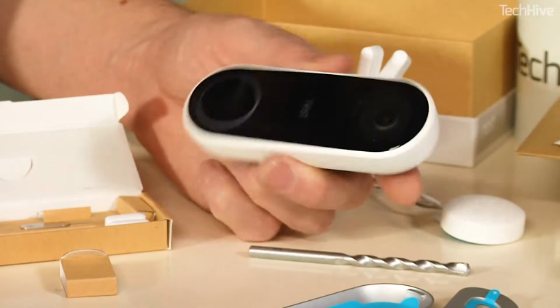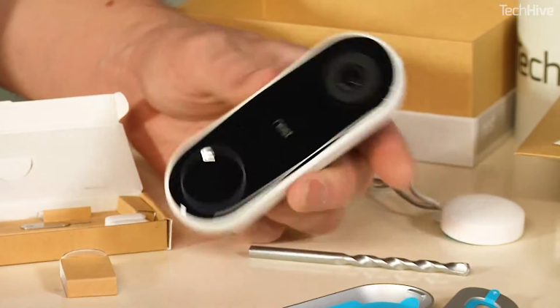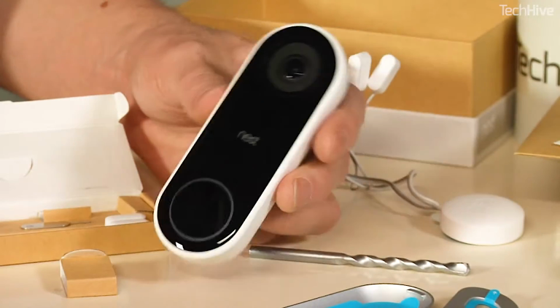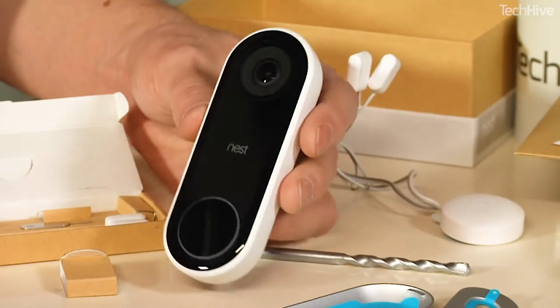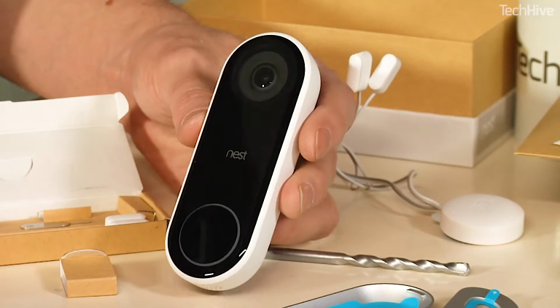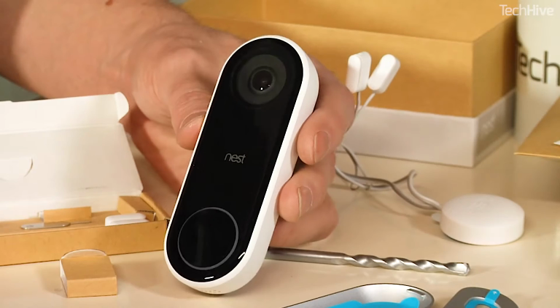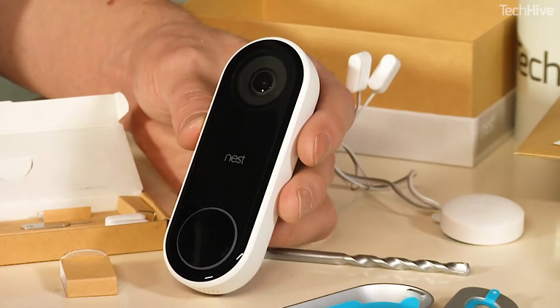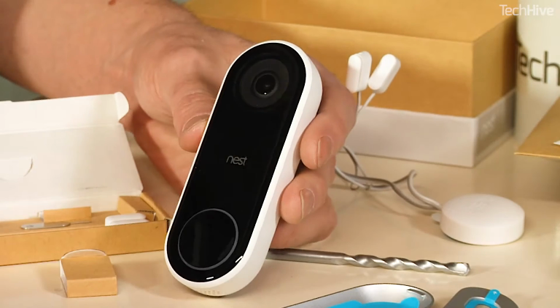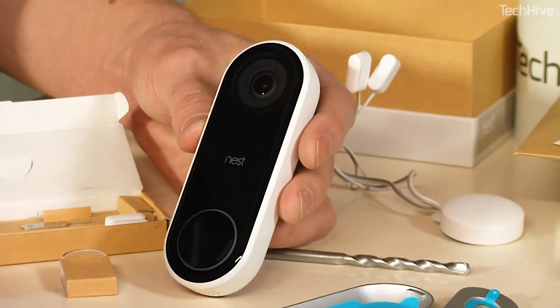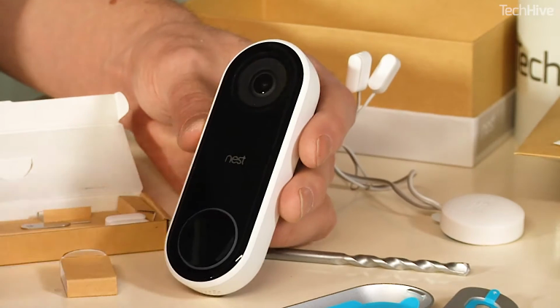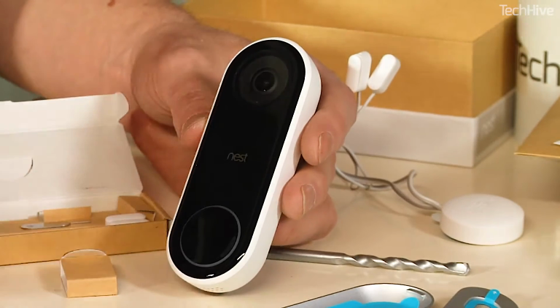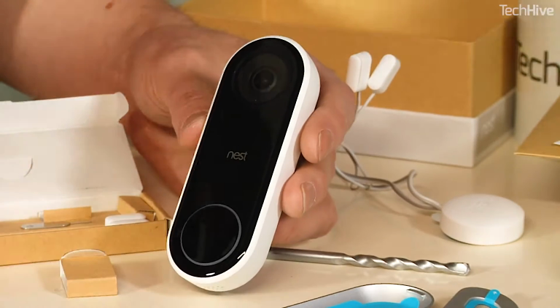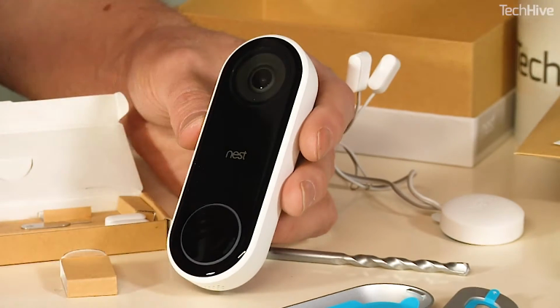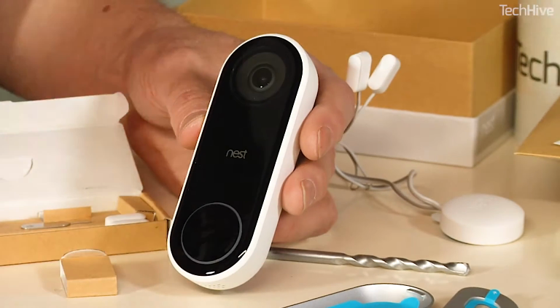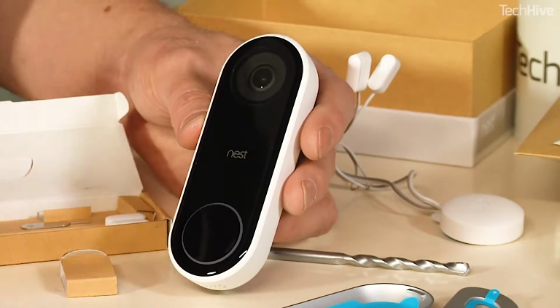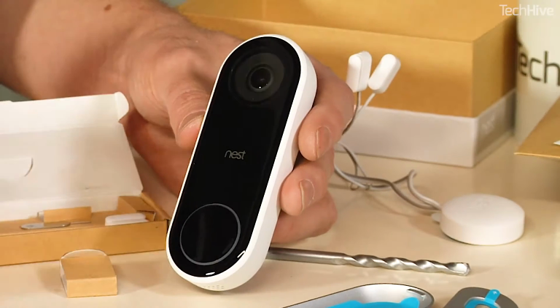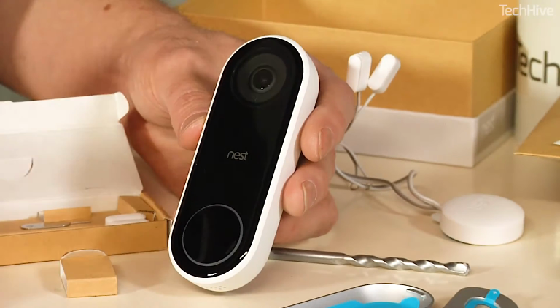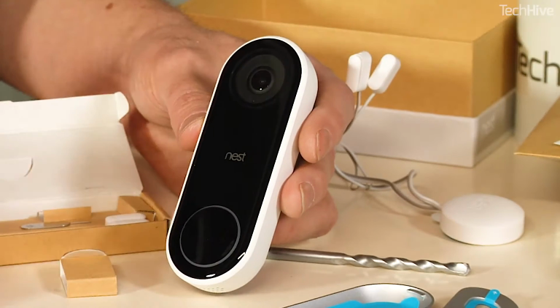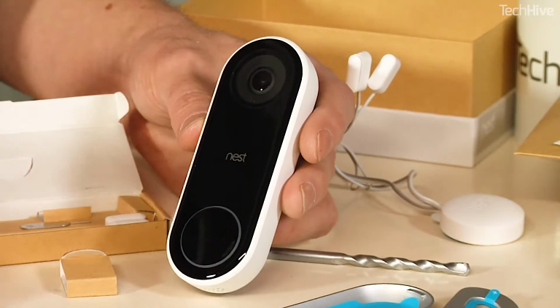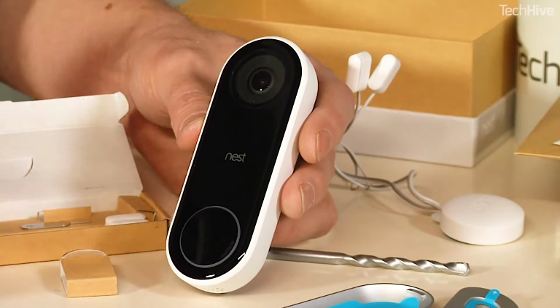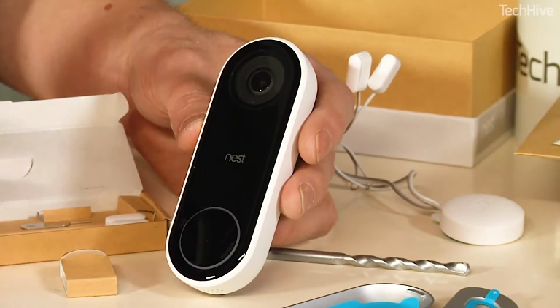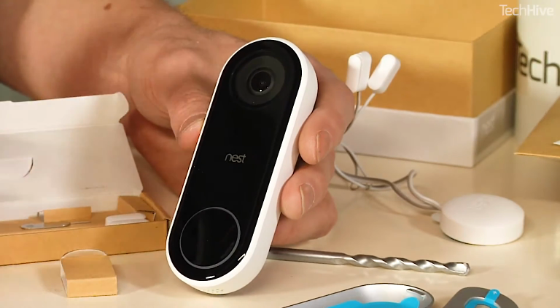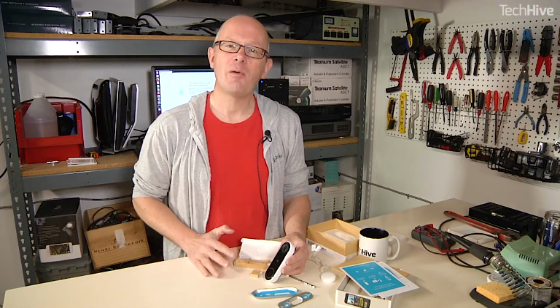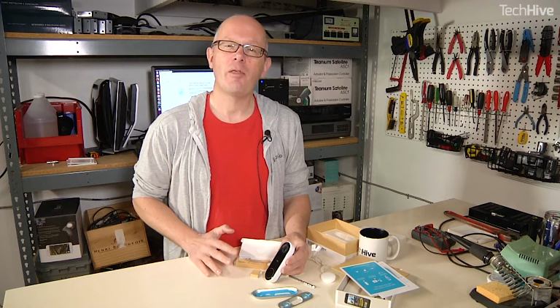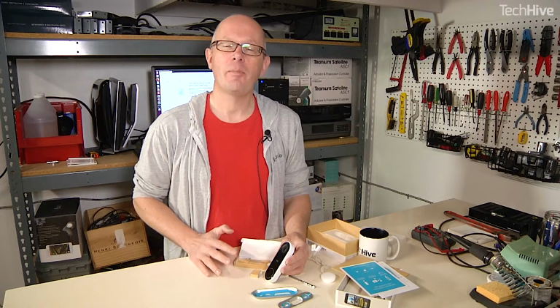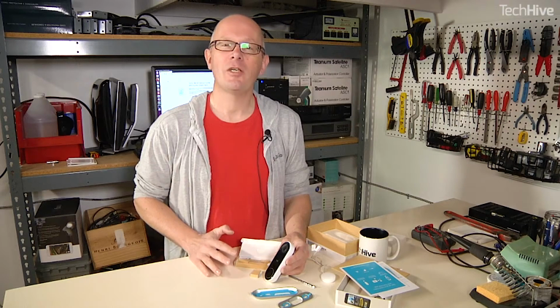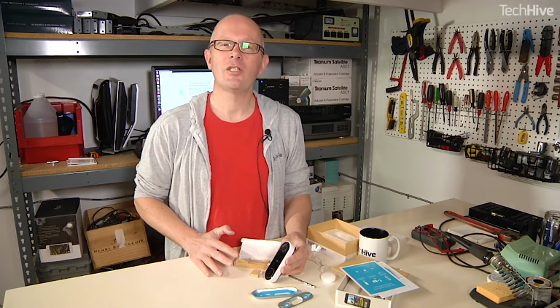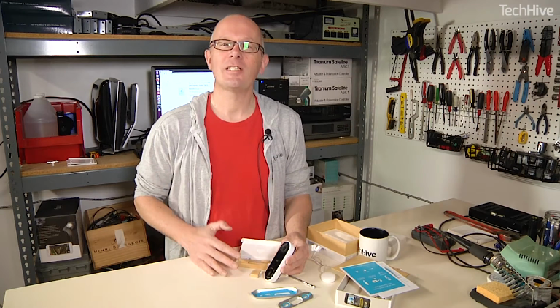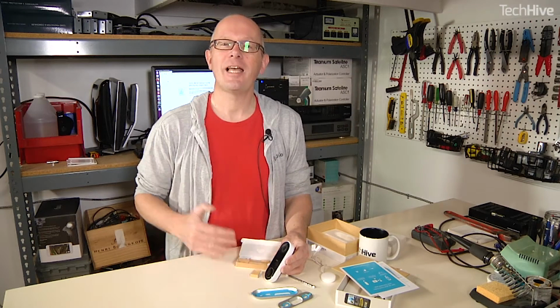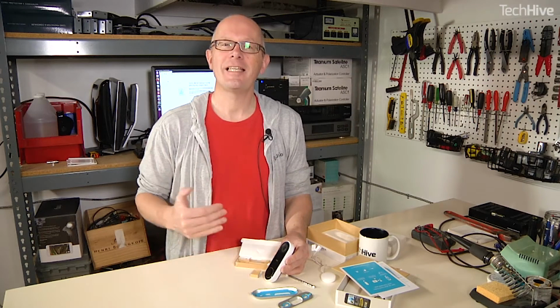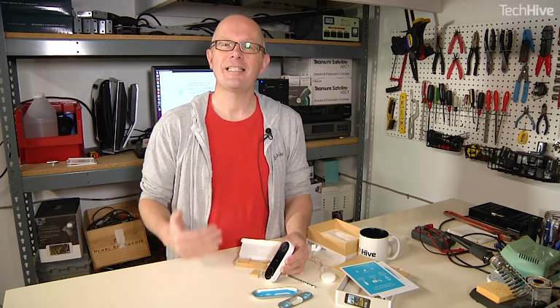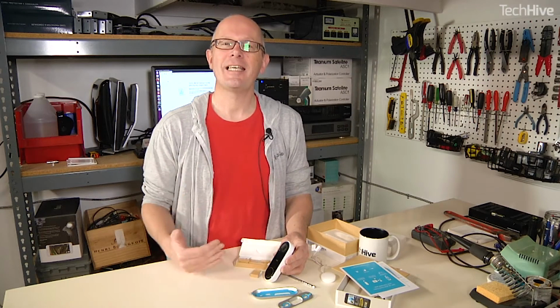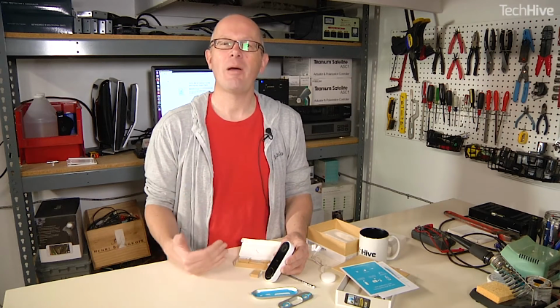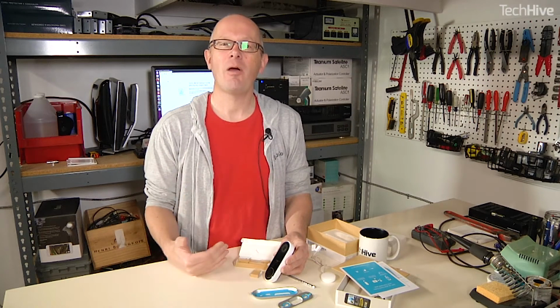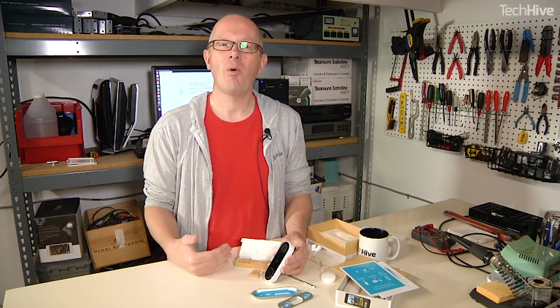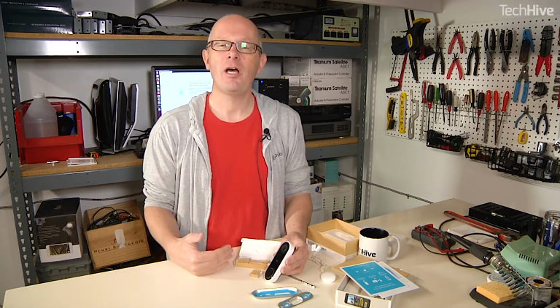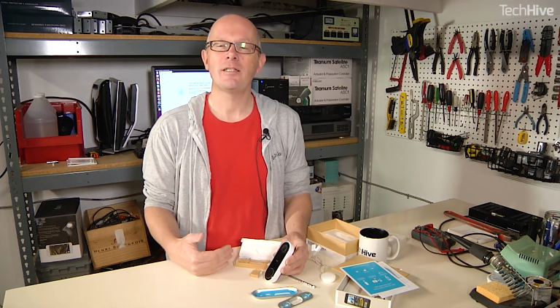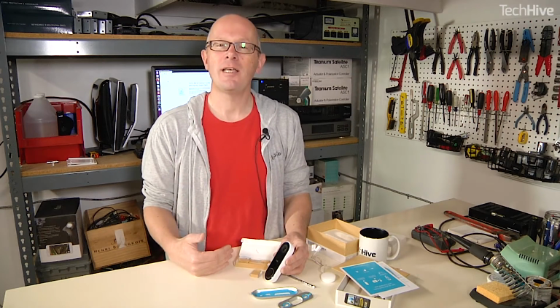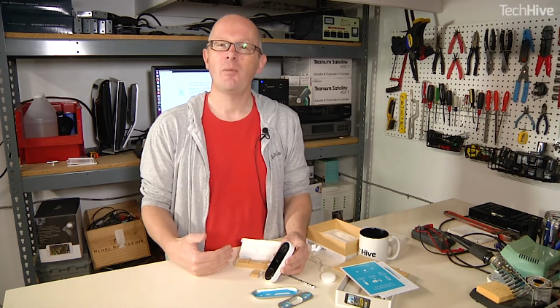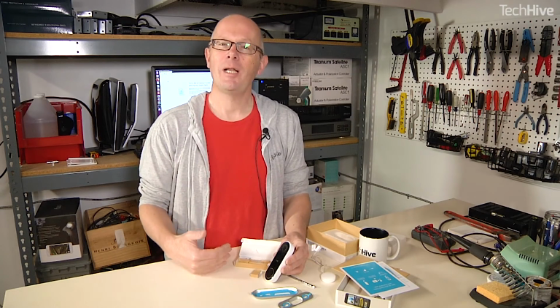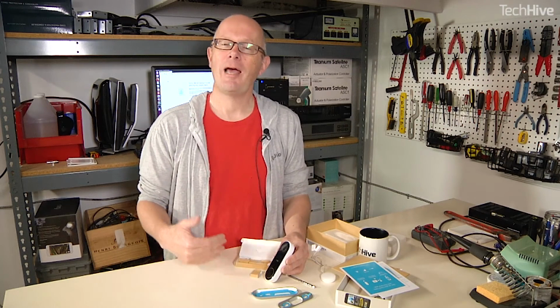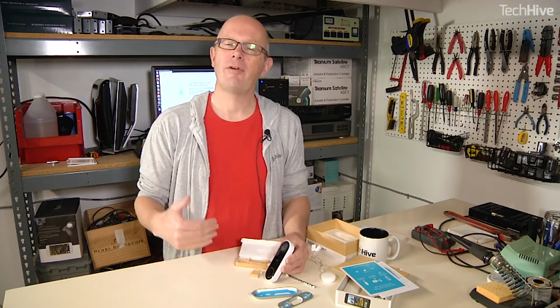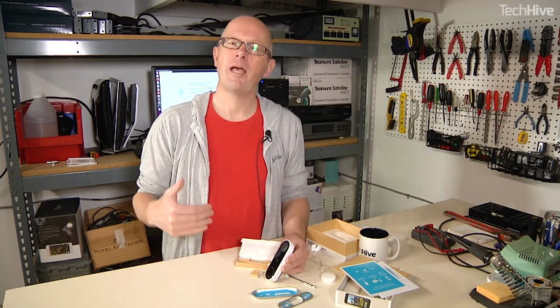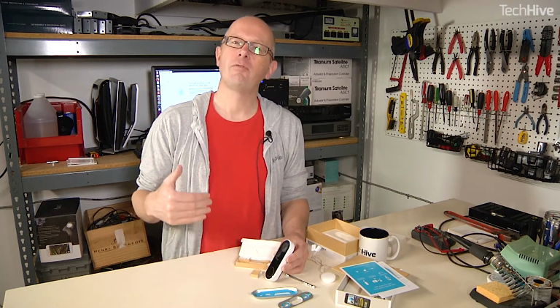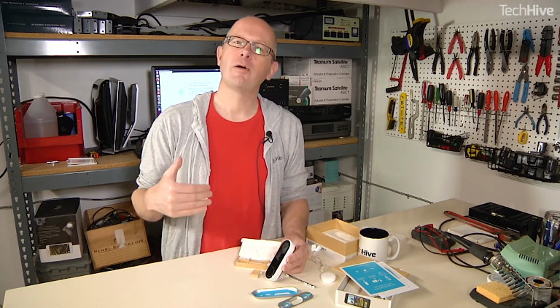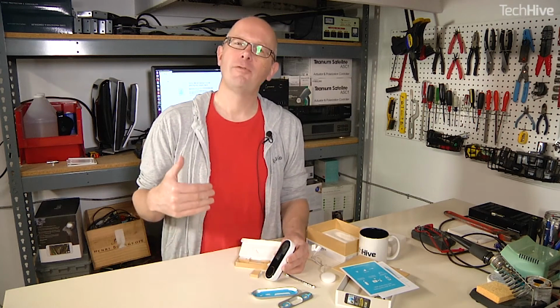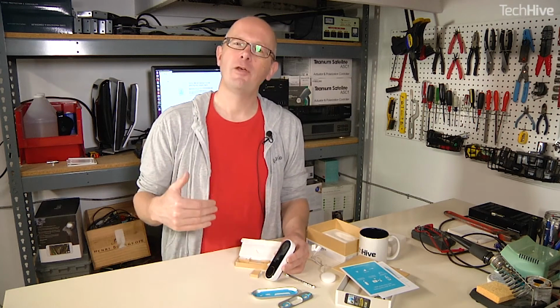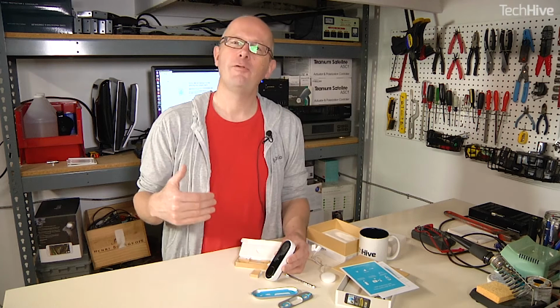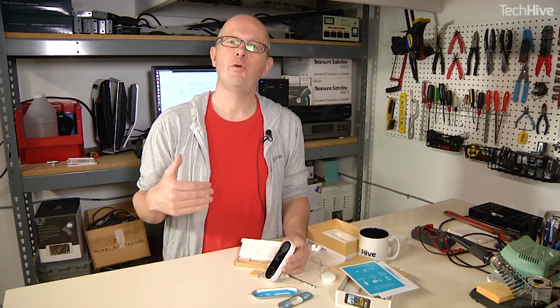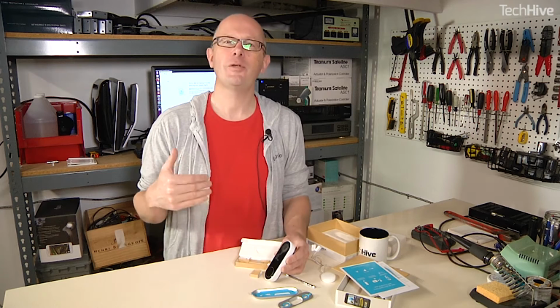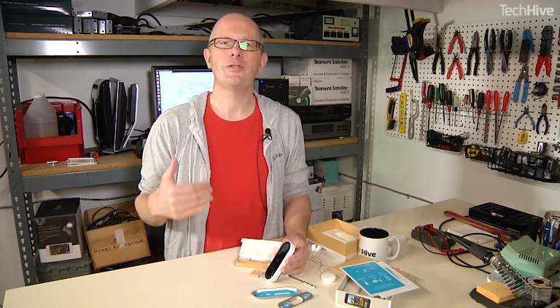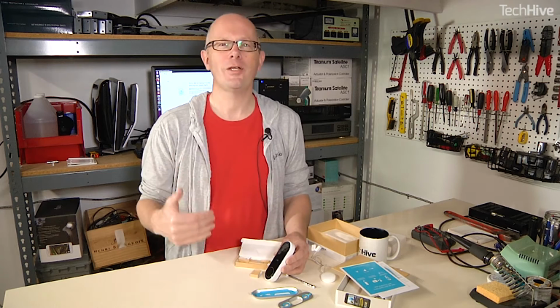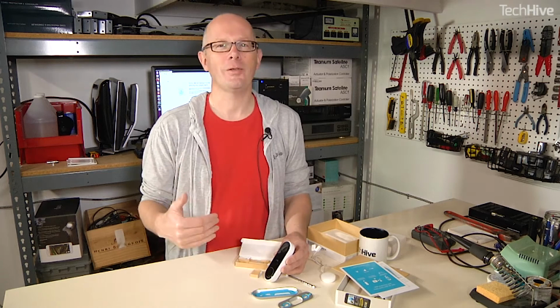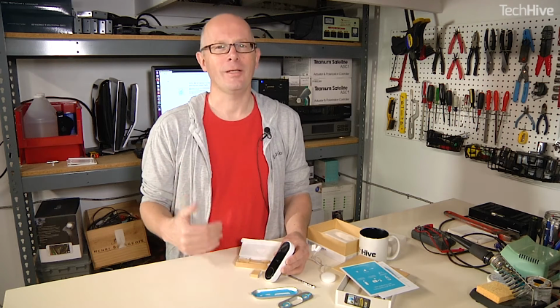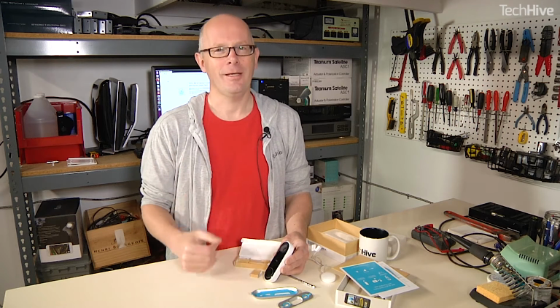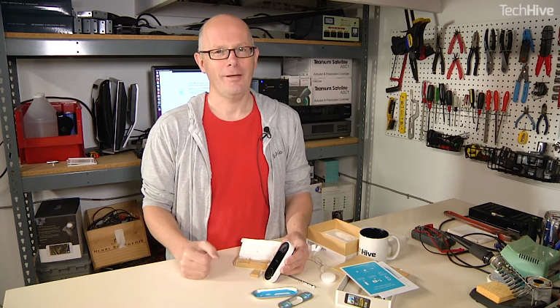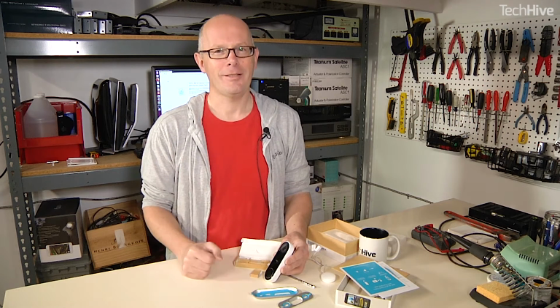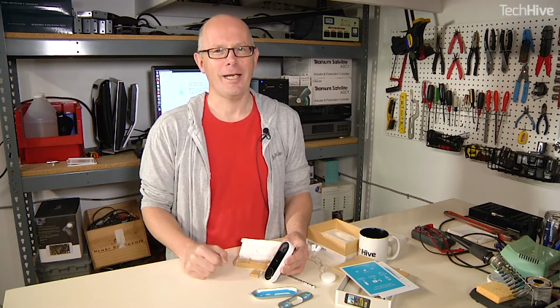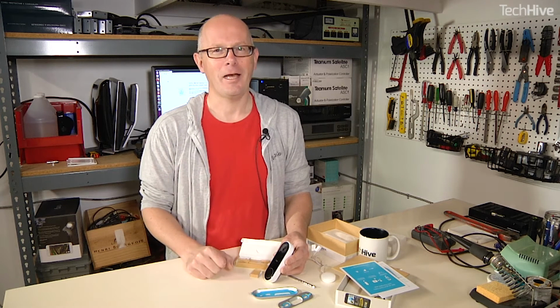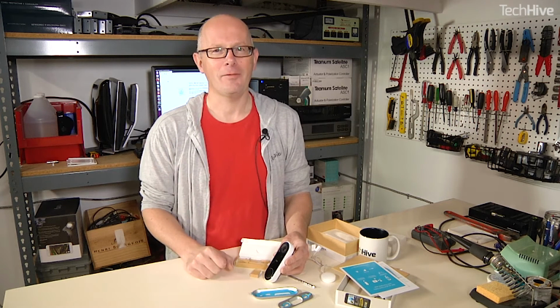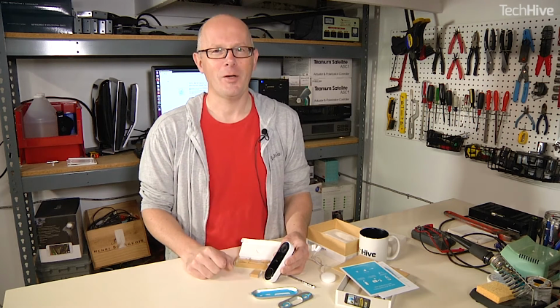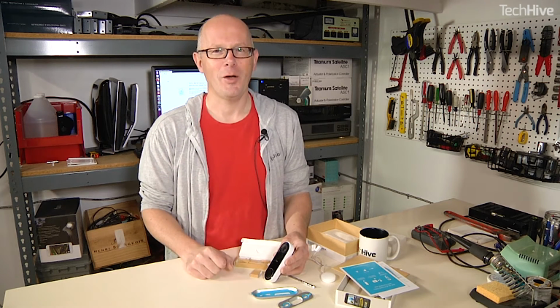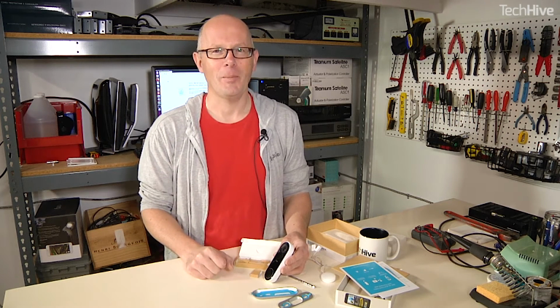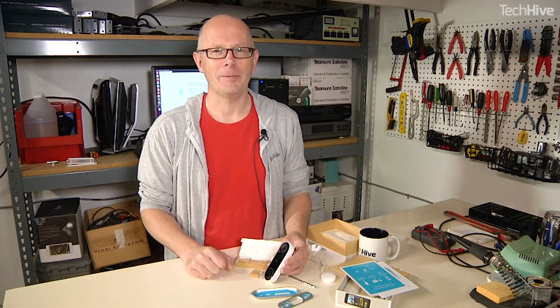So this is the Nest Hello. I can't wait to get it up, see what the picture's like, see how it works. We'll have a review for you soon on TechHive.com.